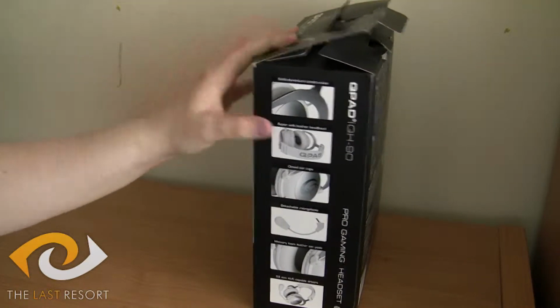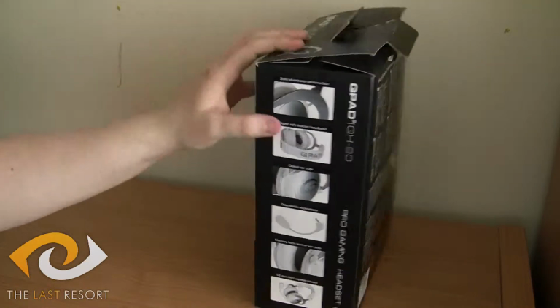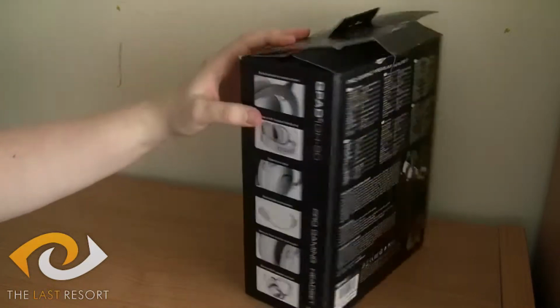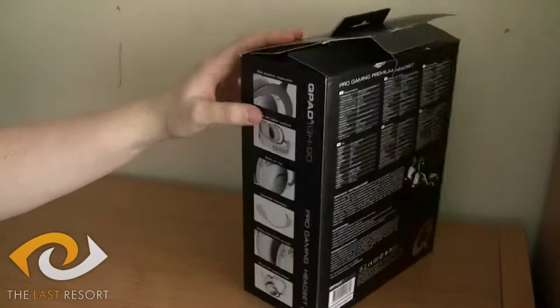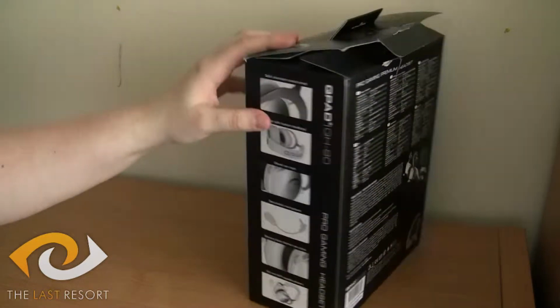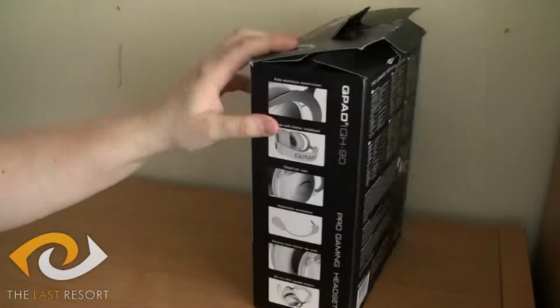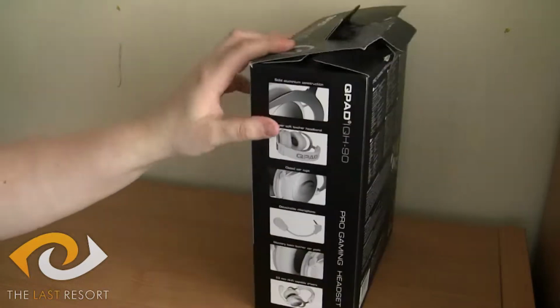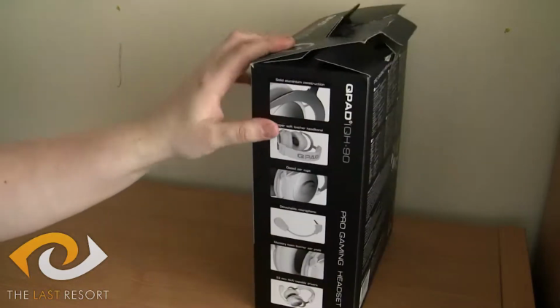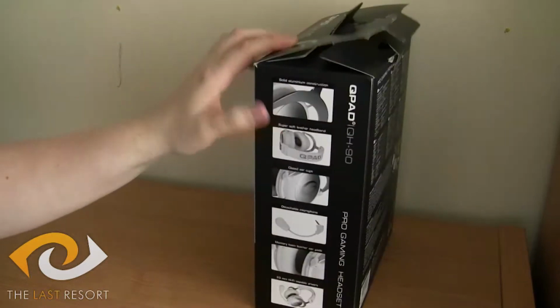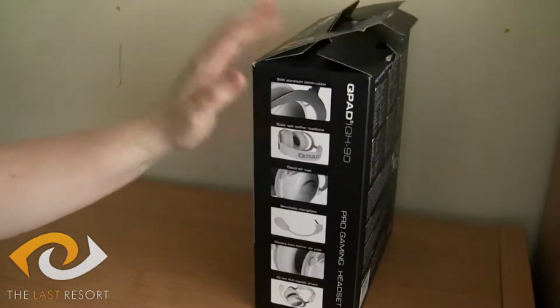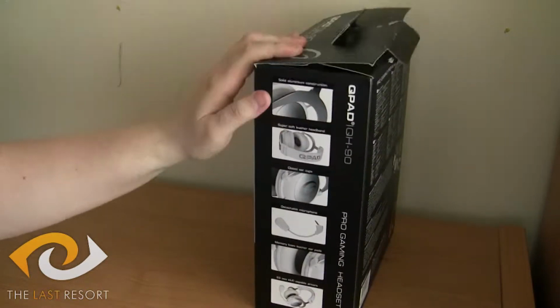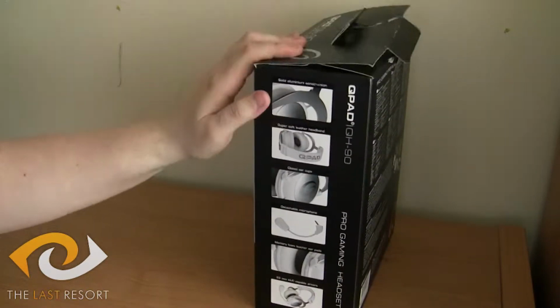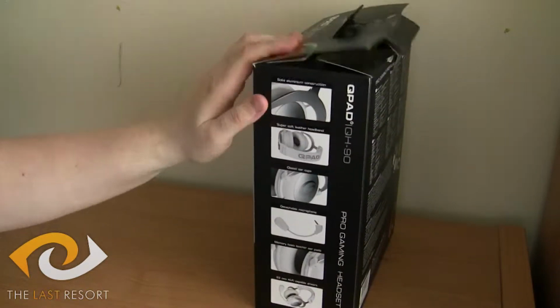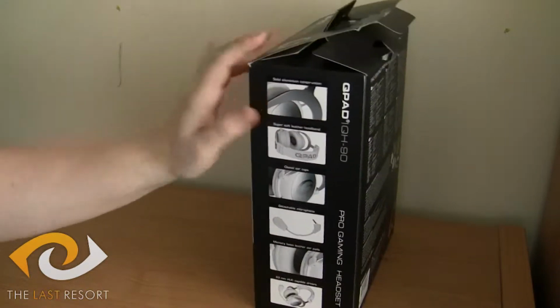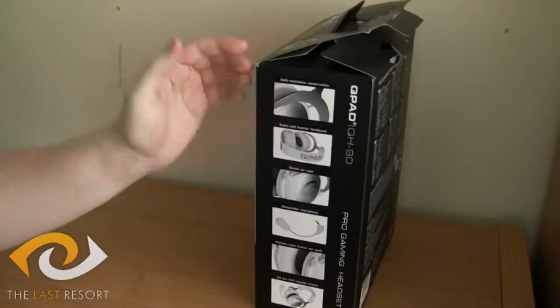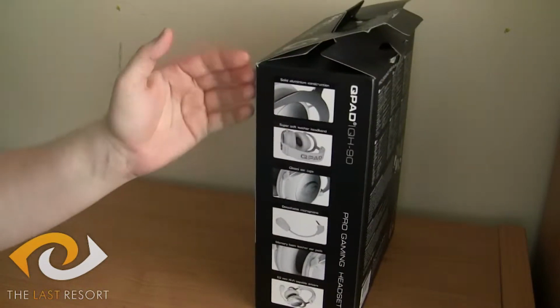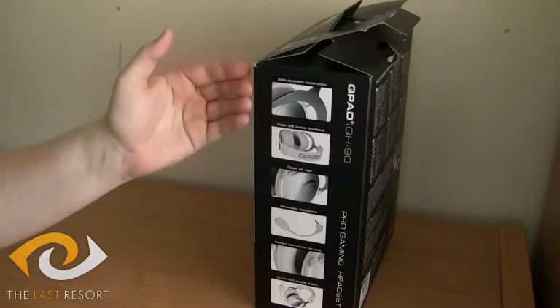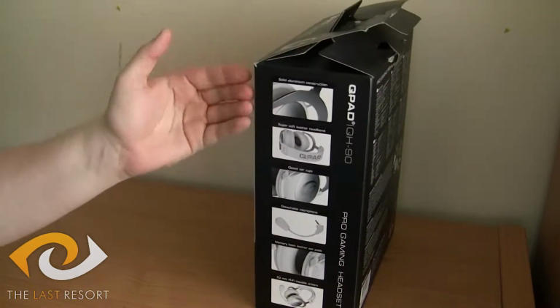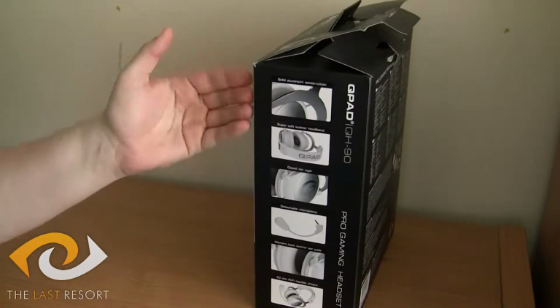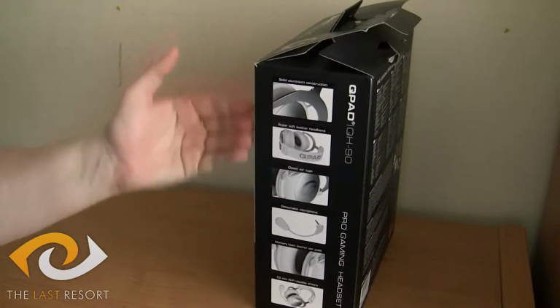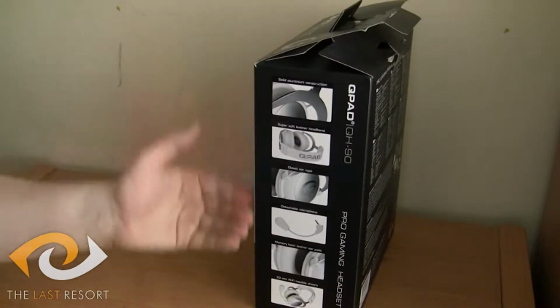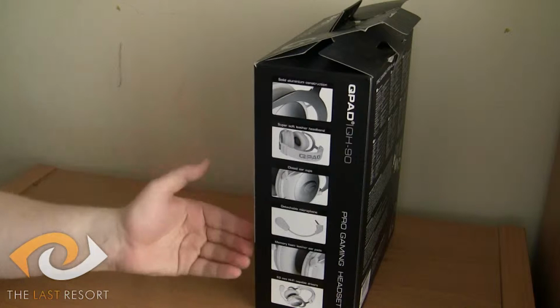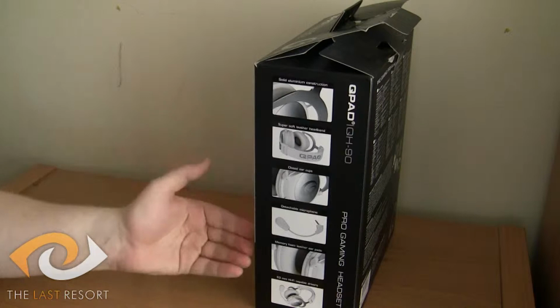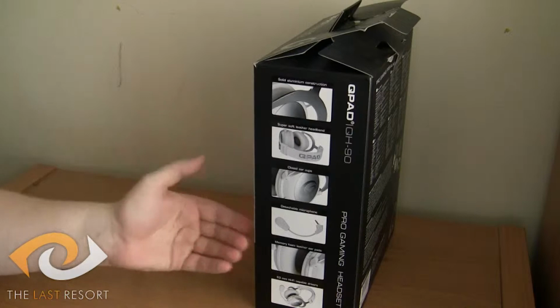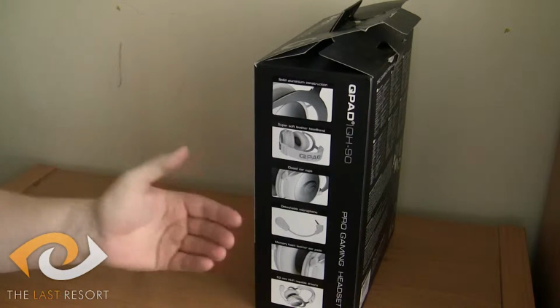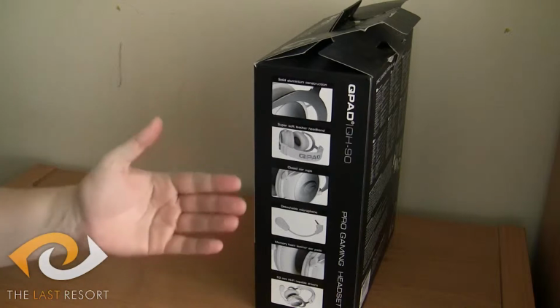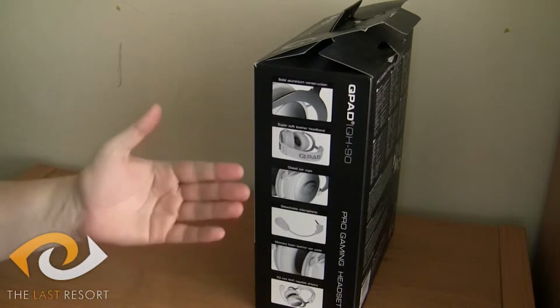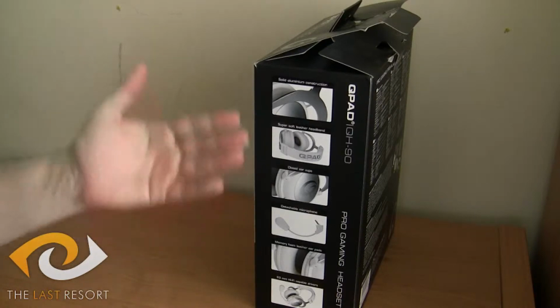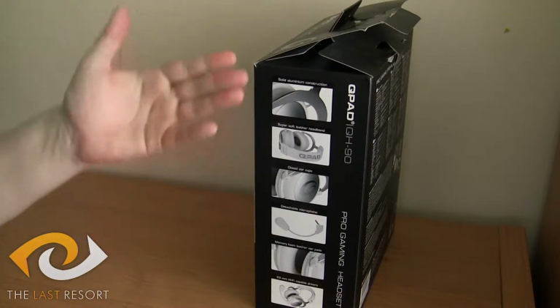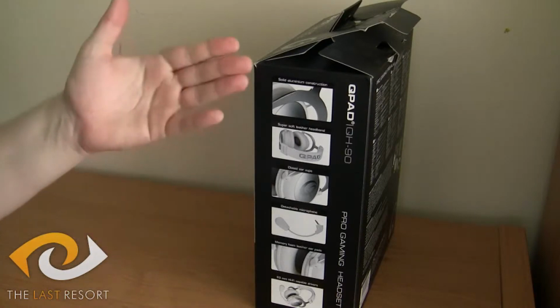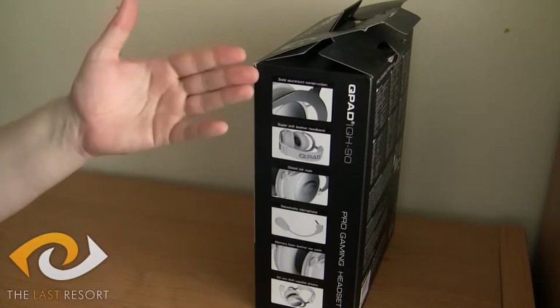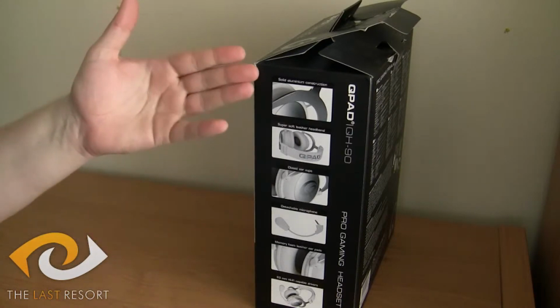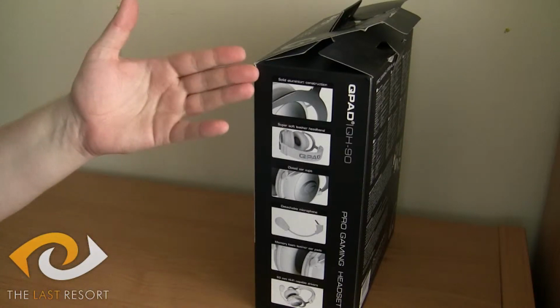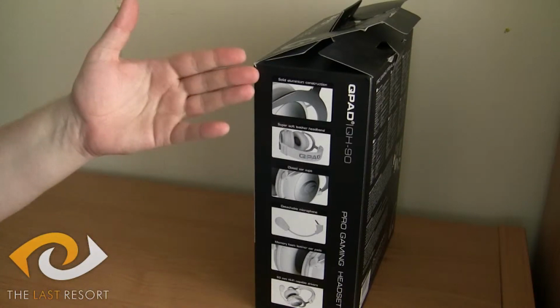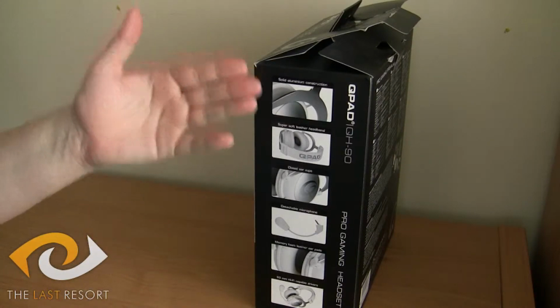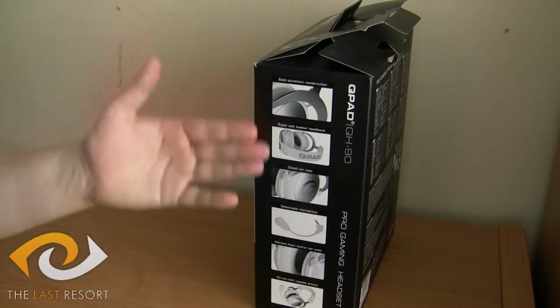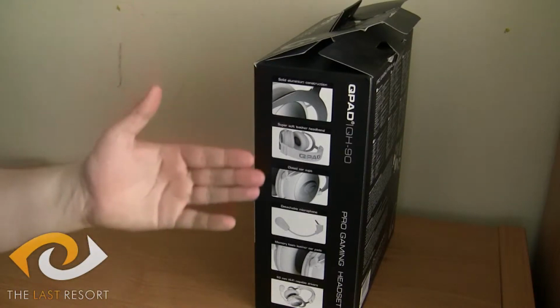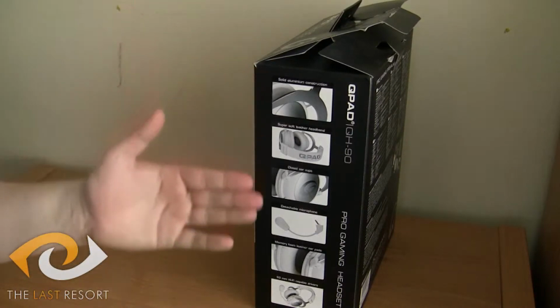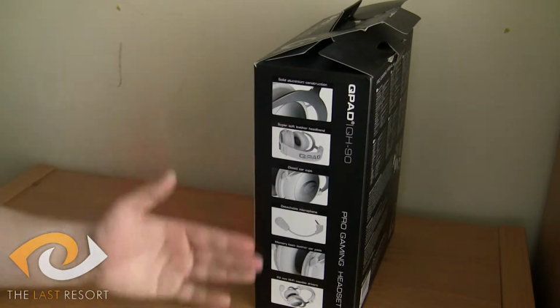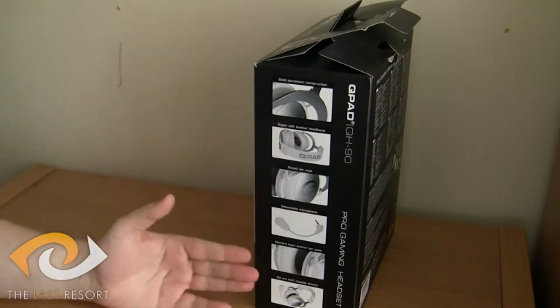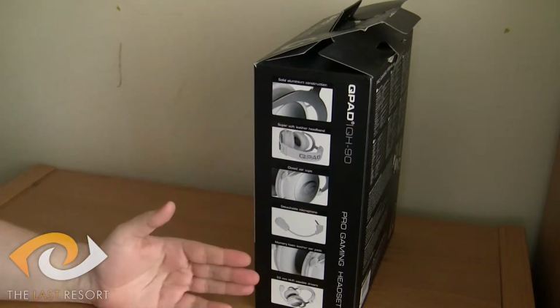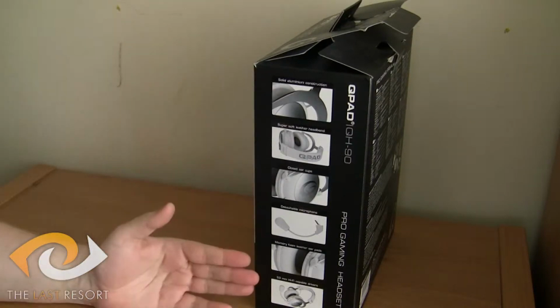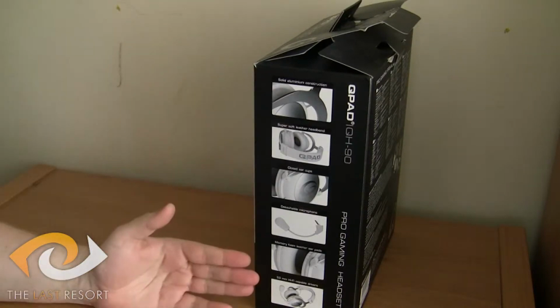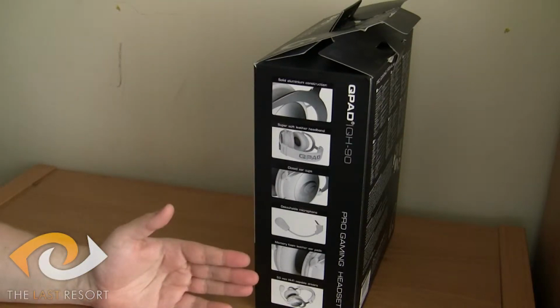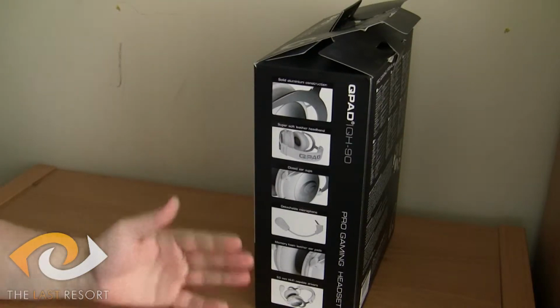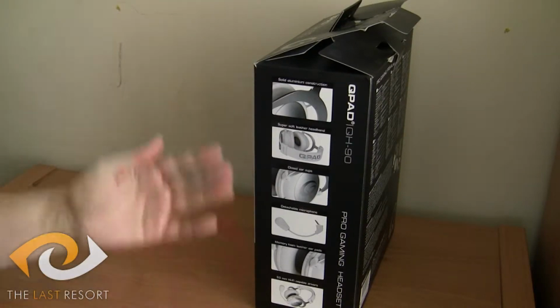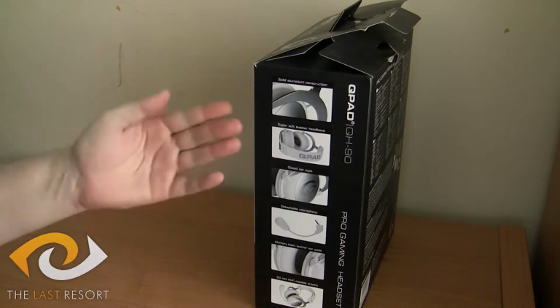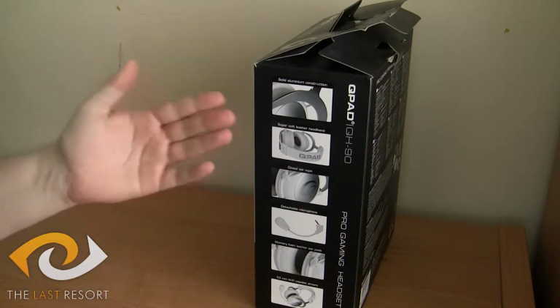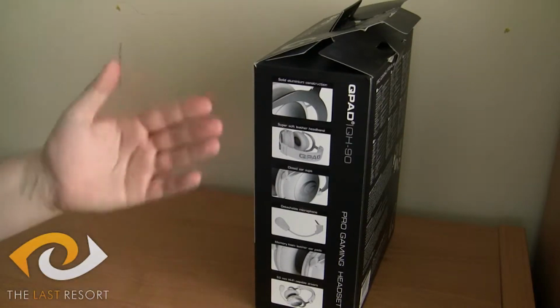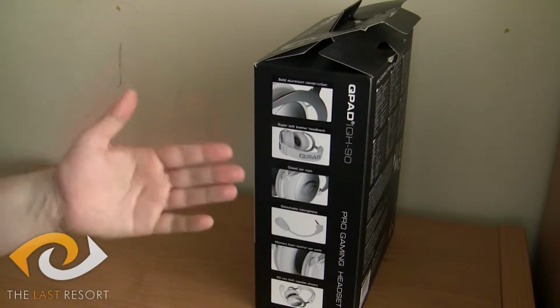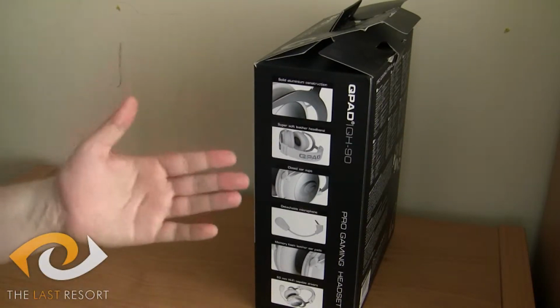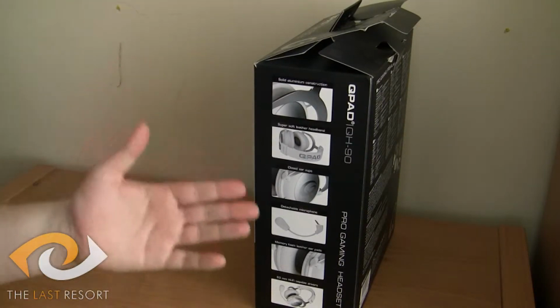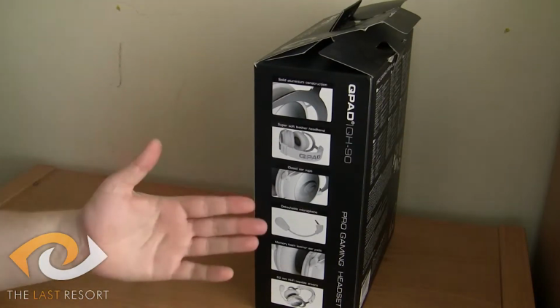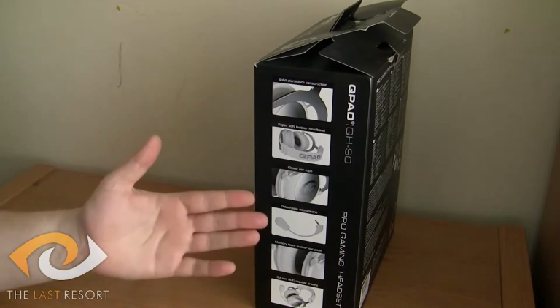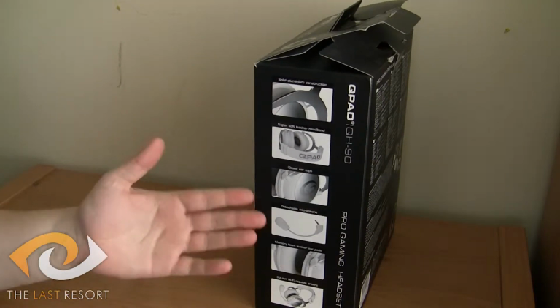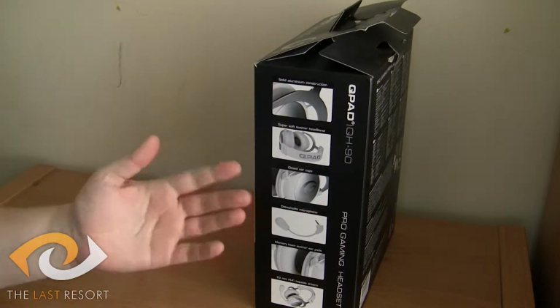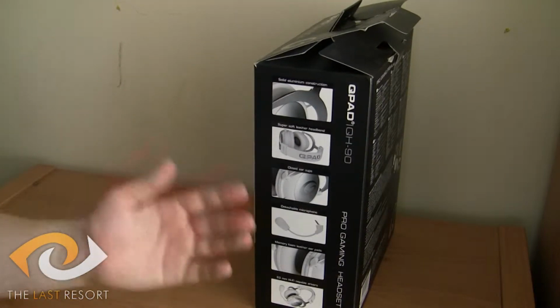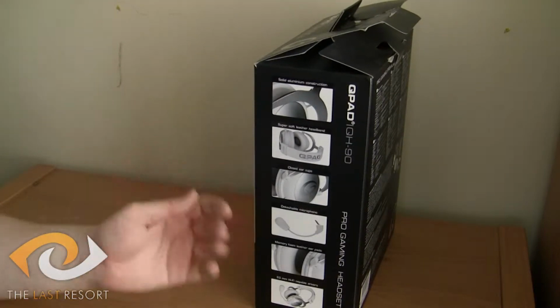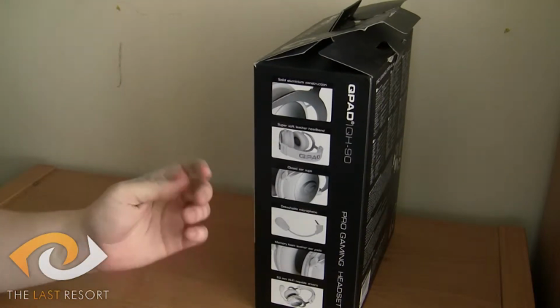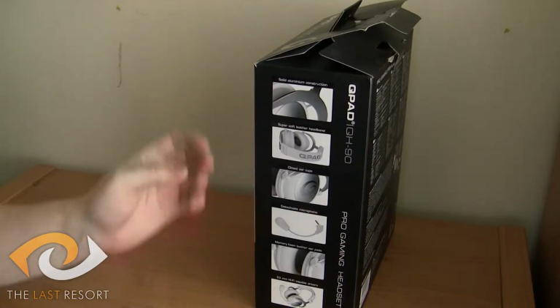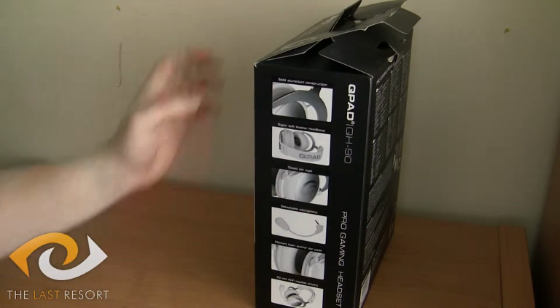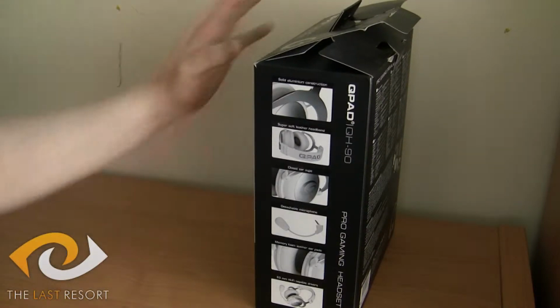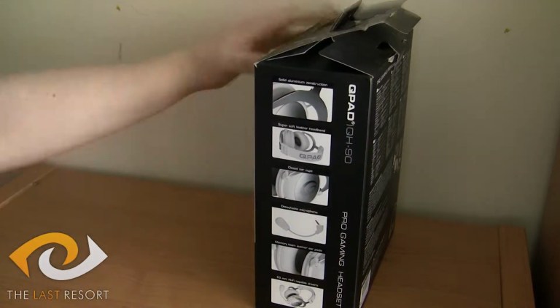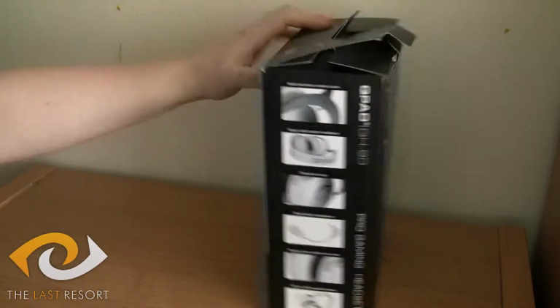I can go into the store, I can pick this up and instantly see: okay, does it have what I need? It's got a few extras — that's great.